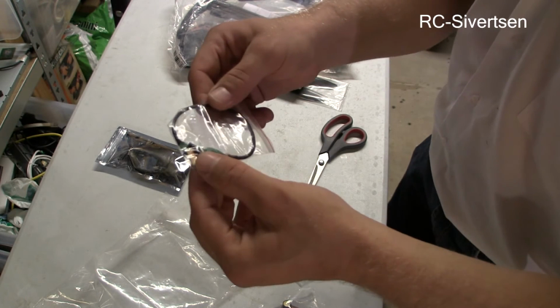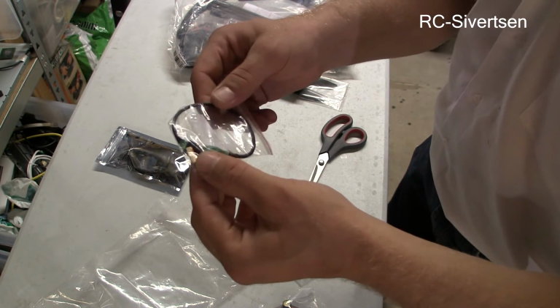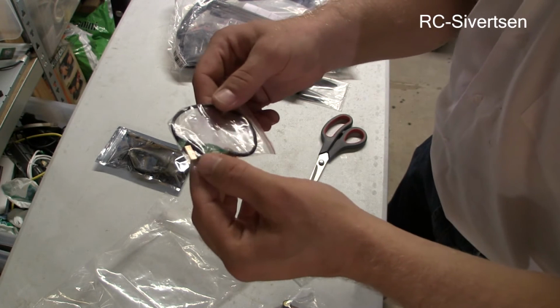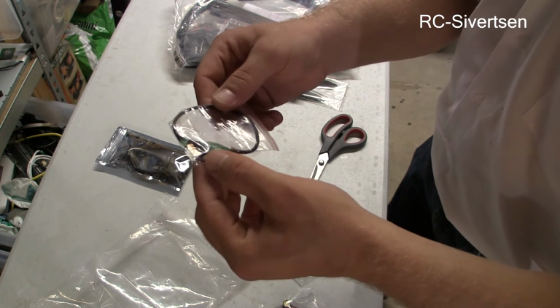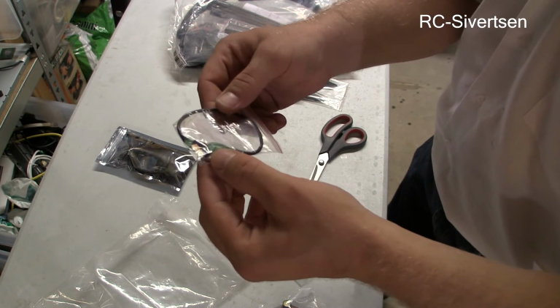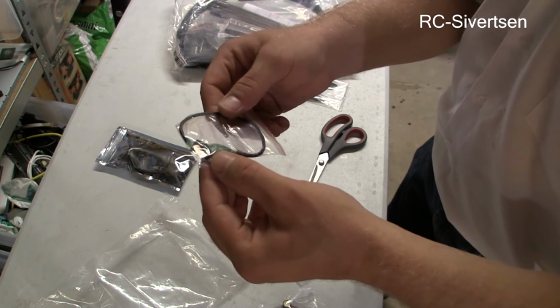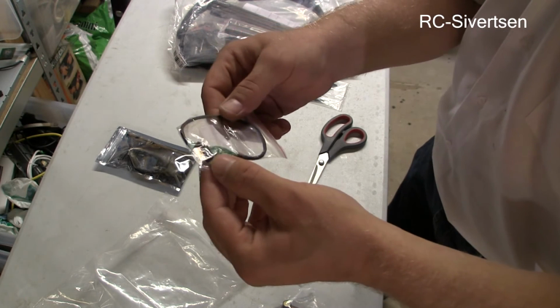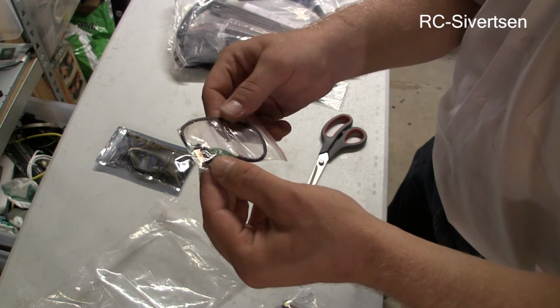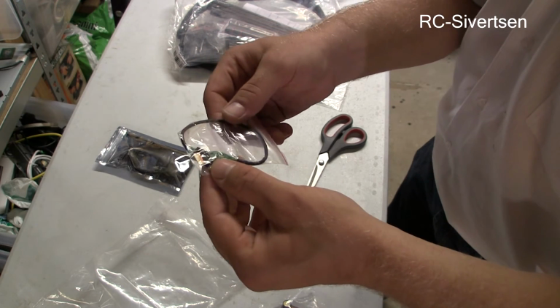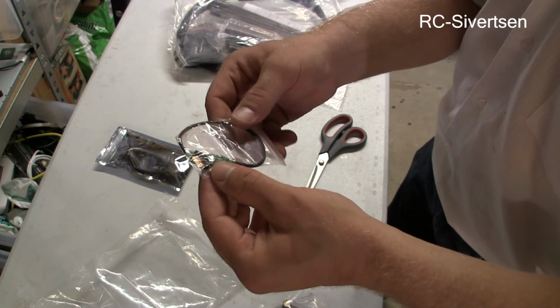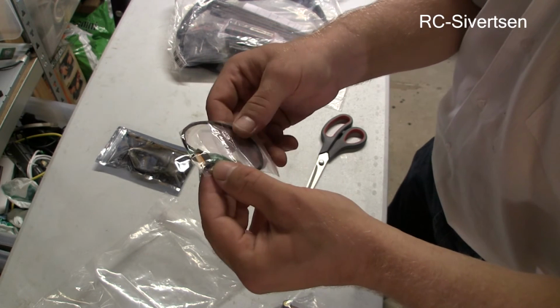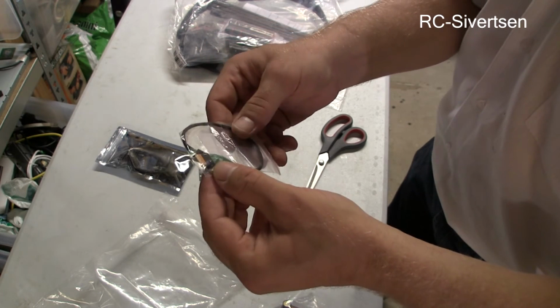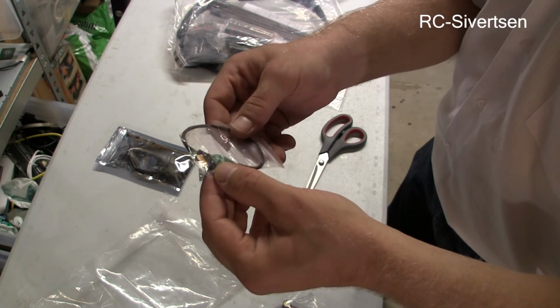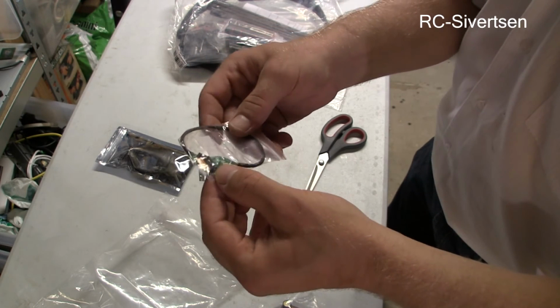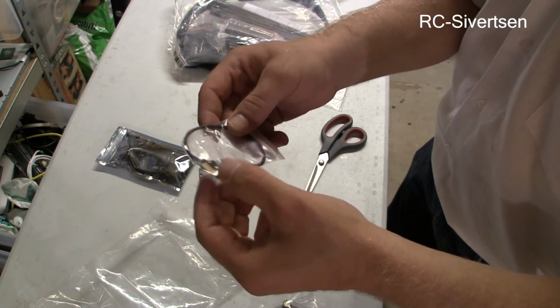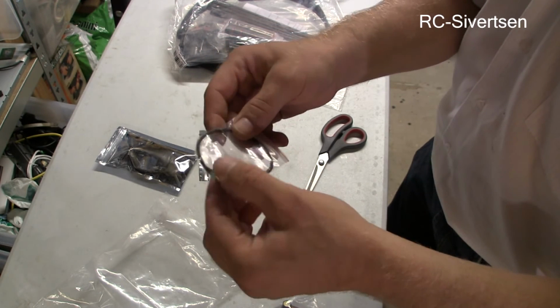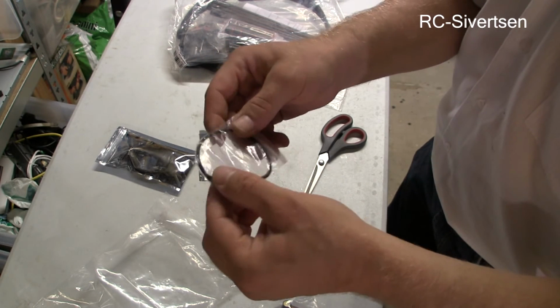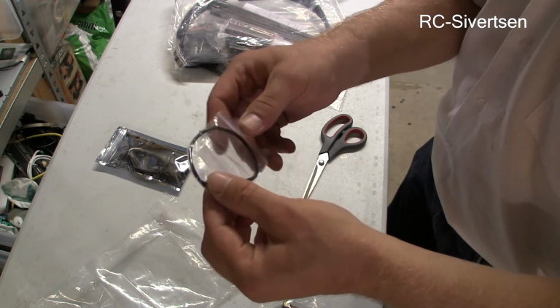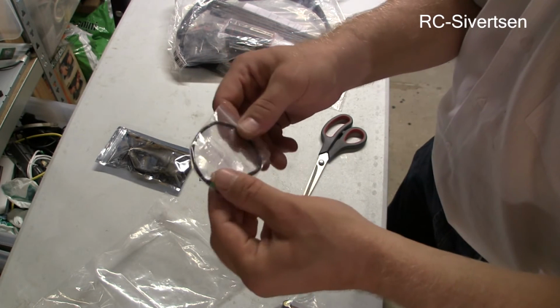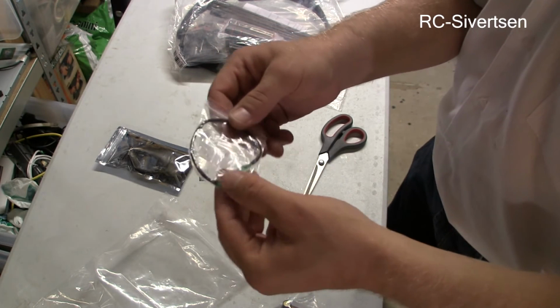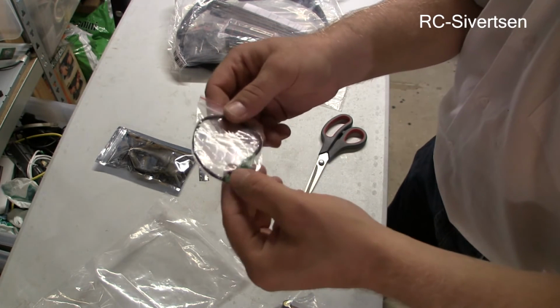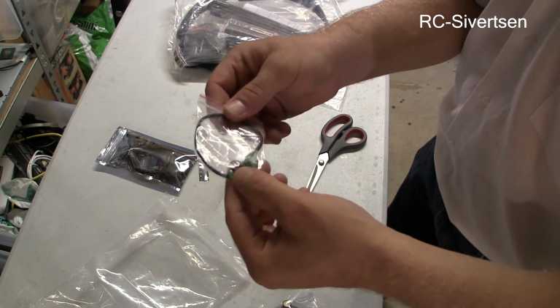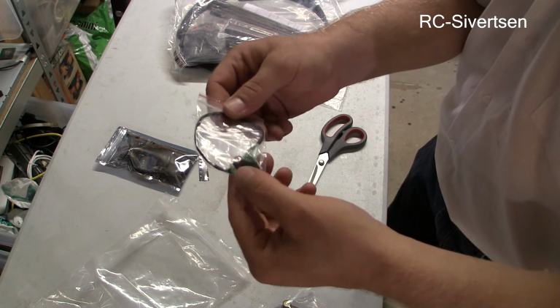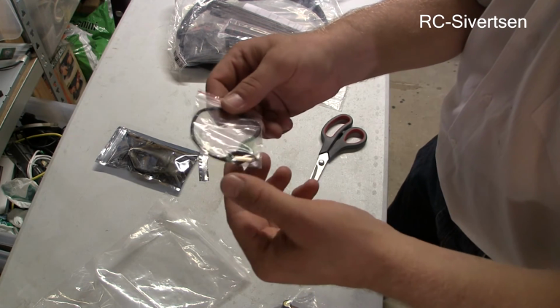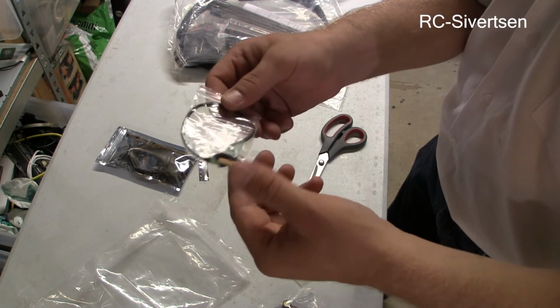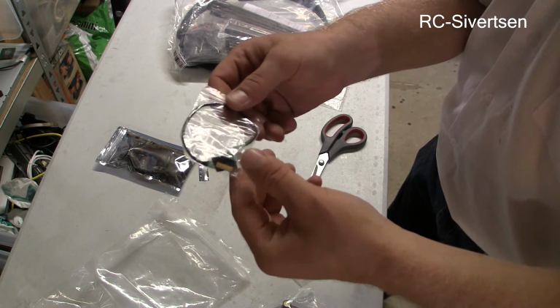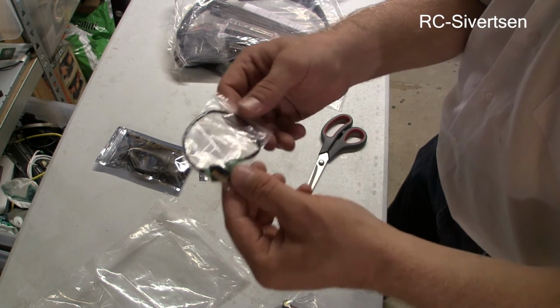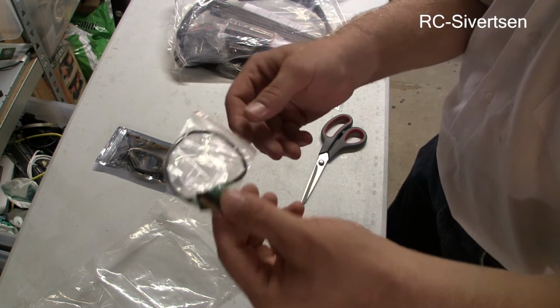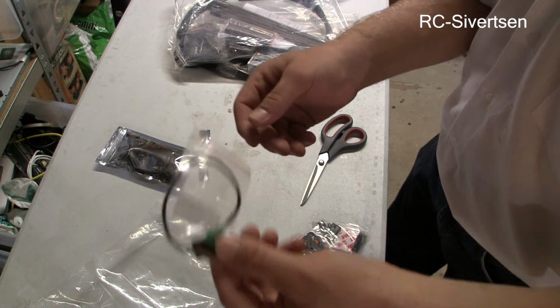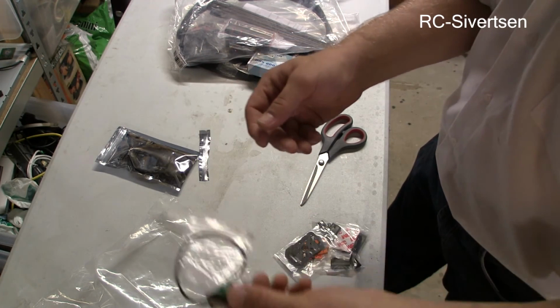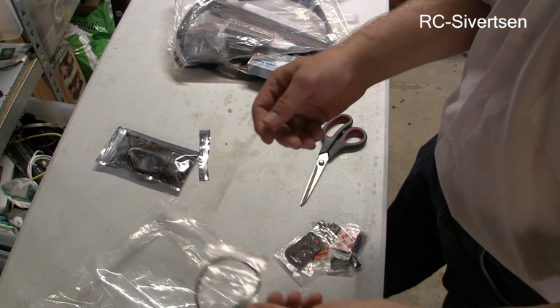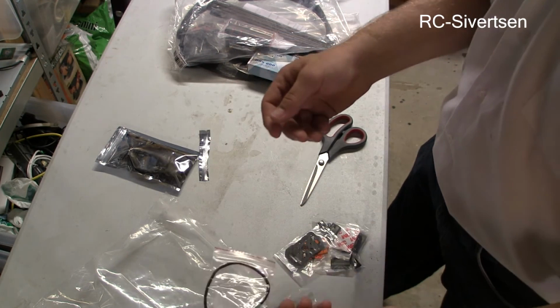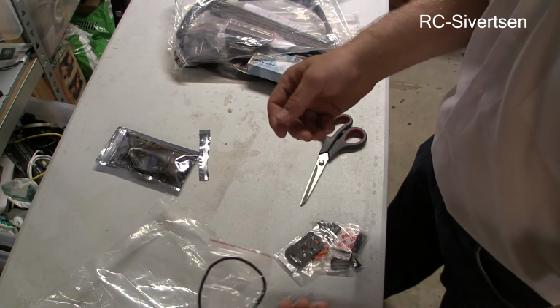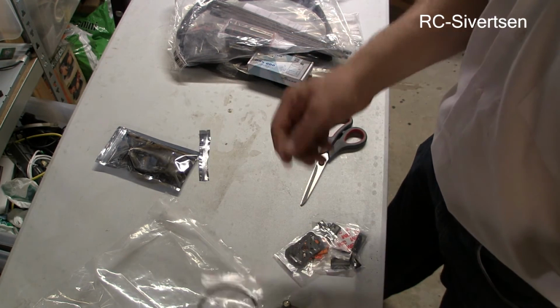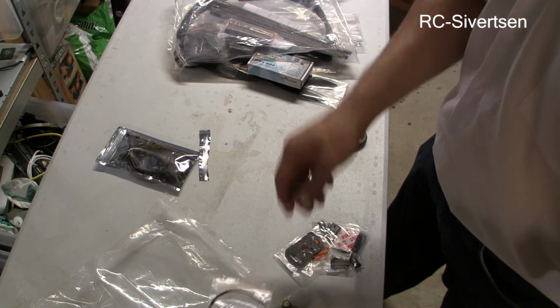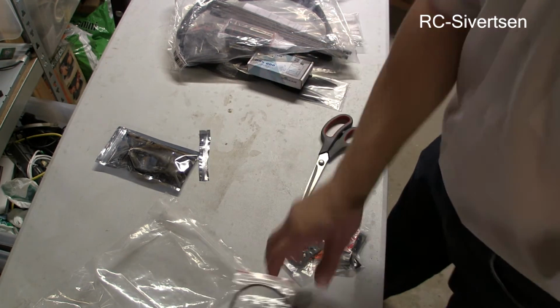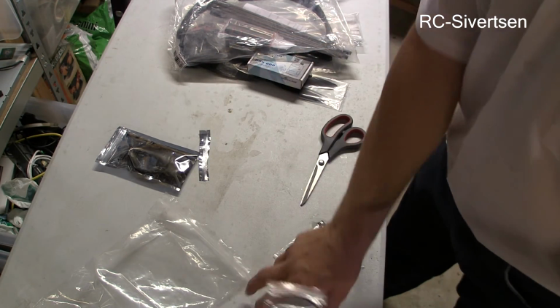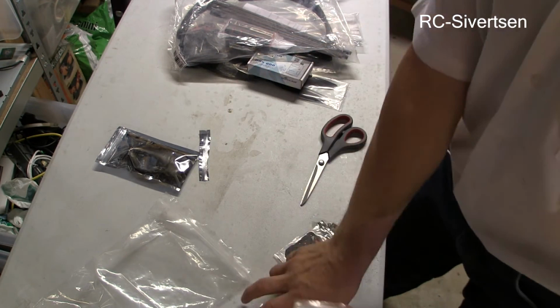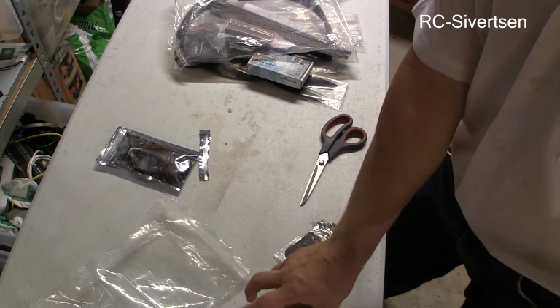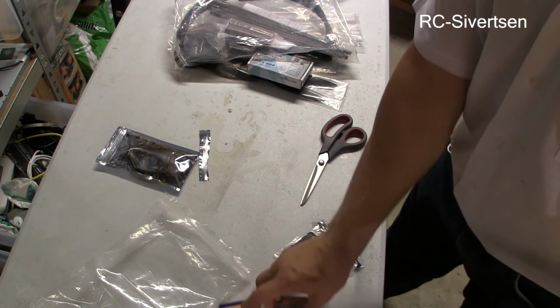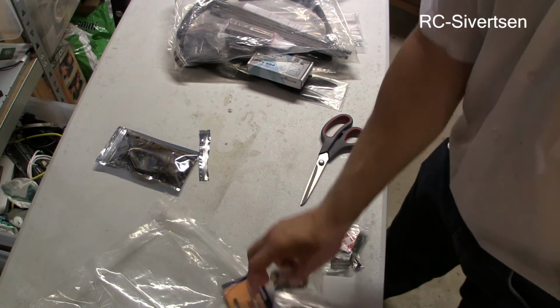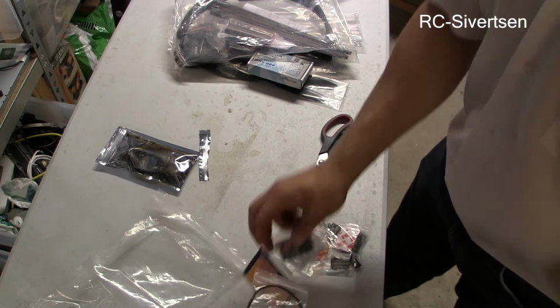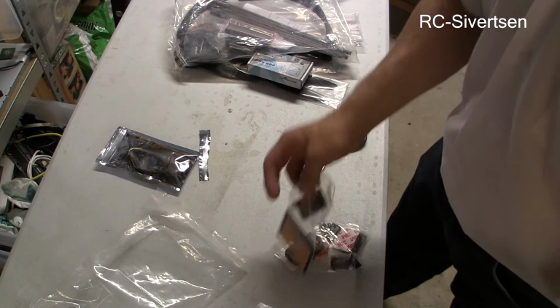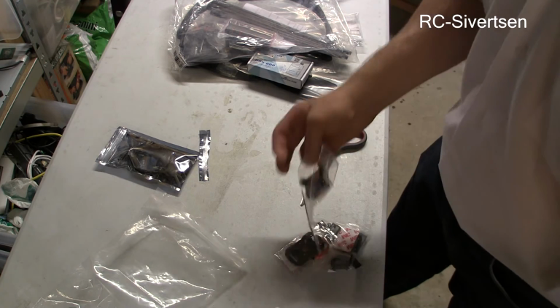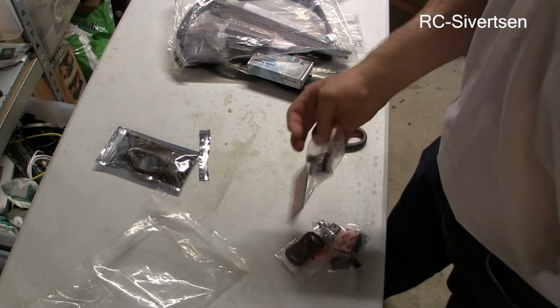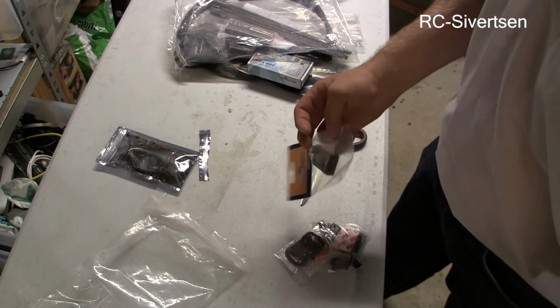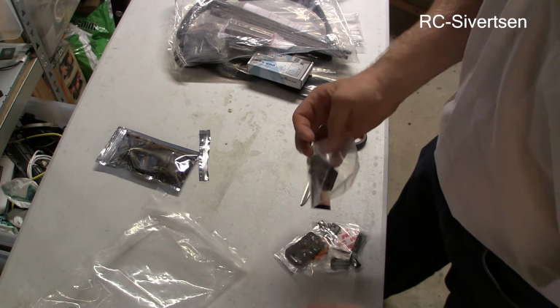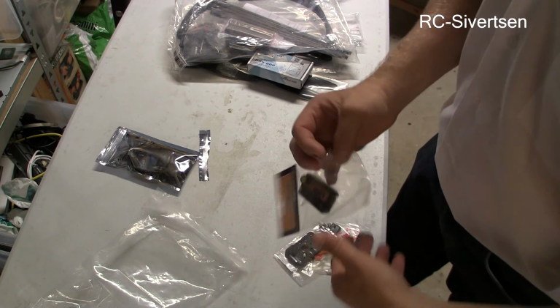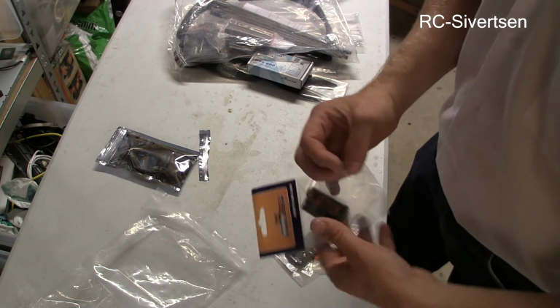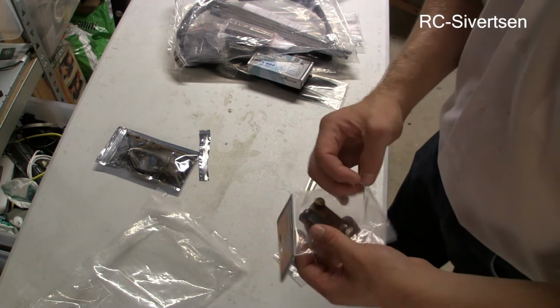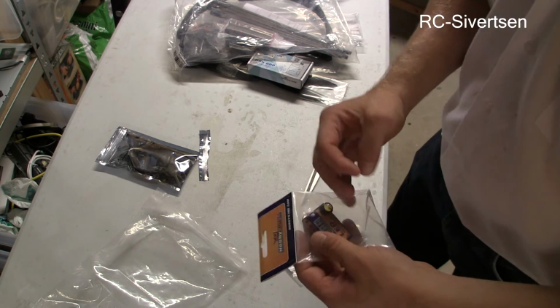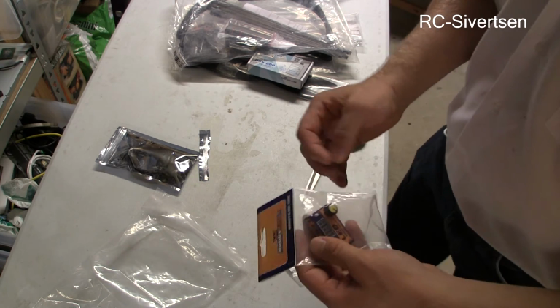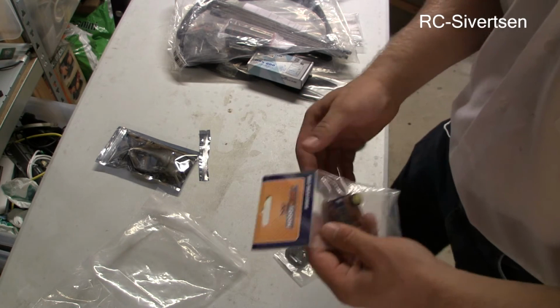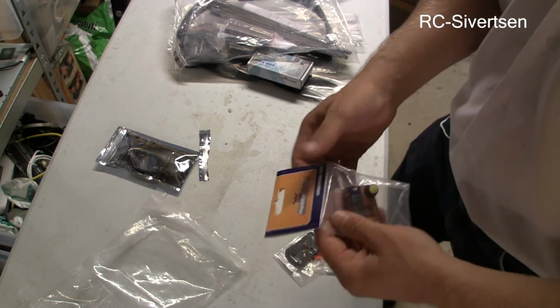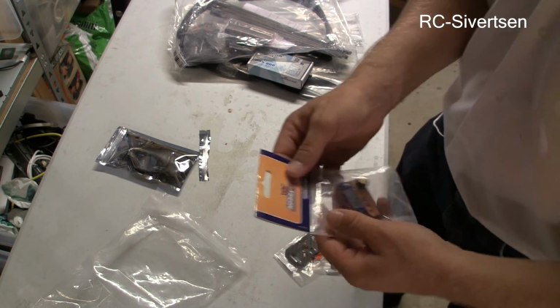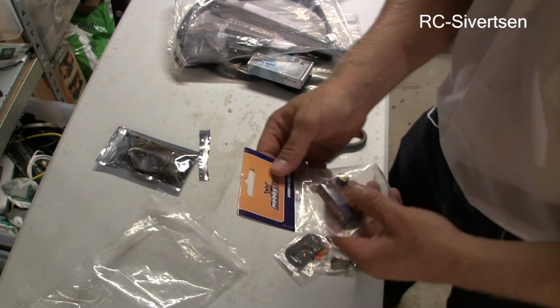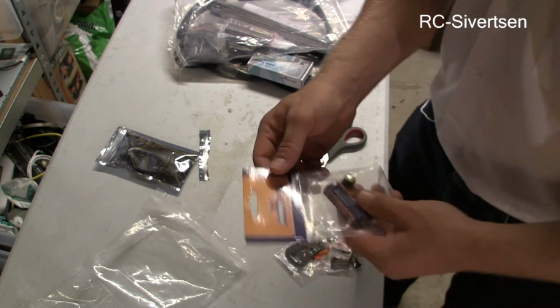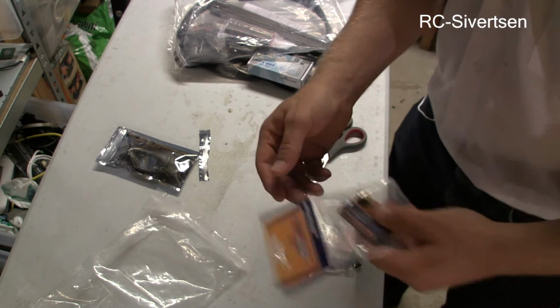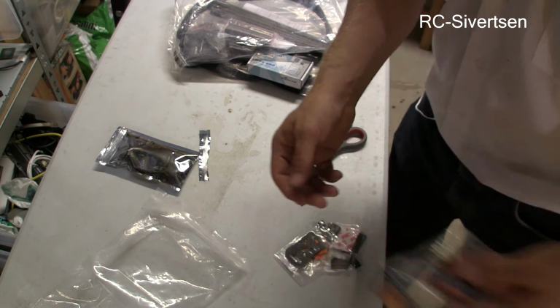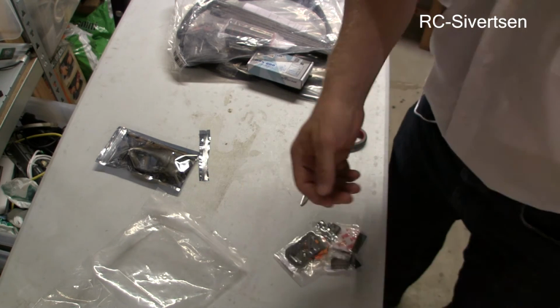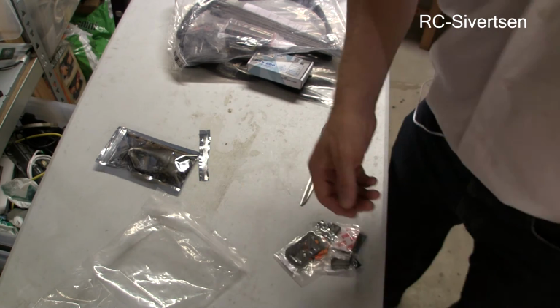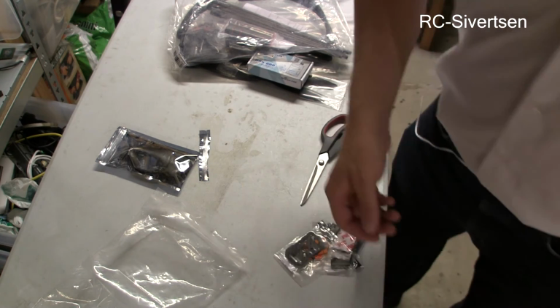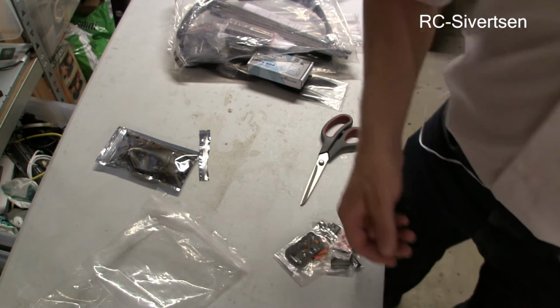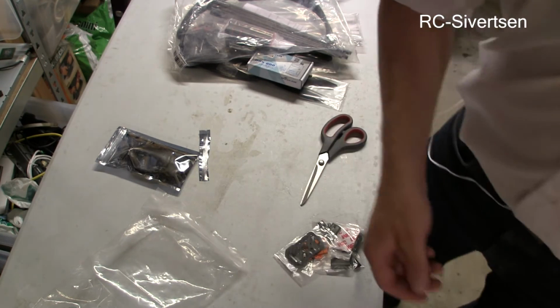This is the extension cable for the Mobius camera lens. This is for a friend of mine.